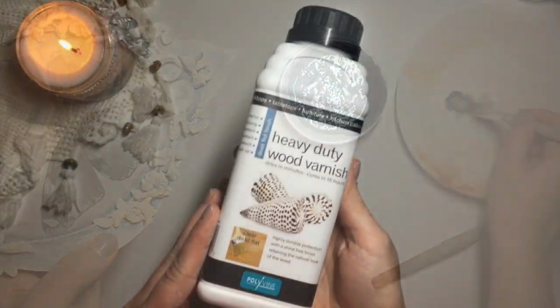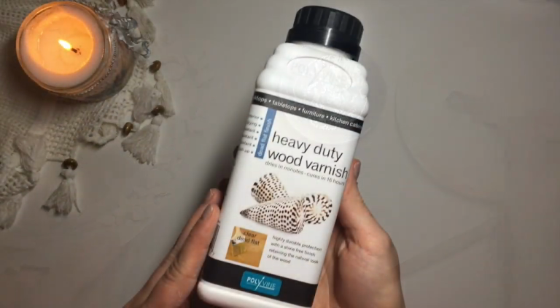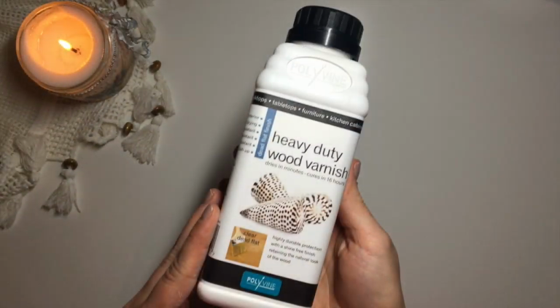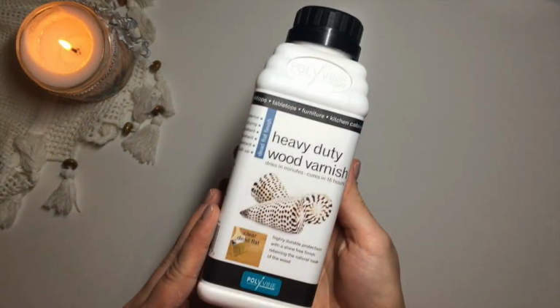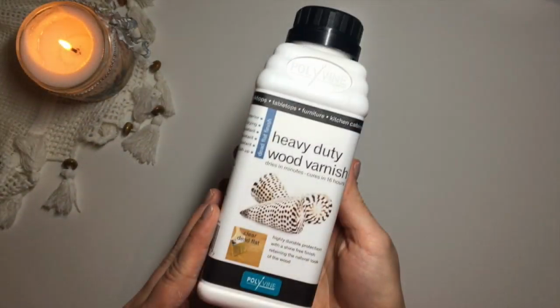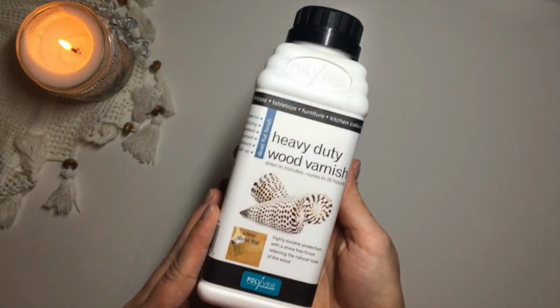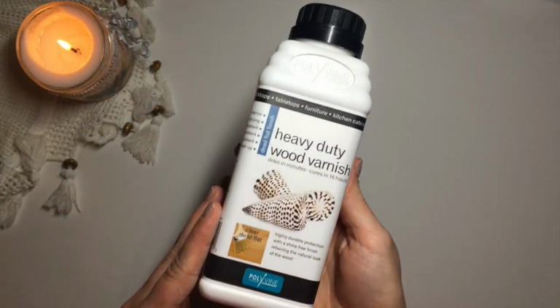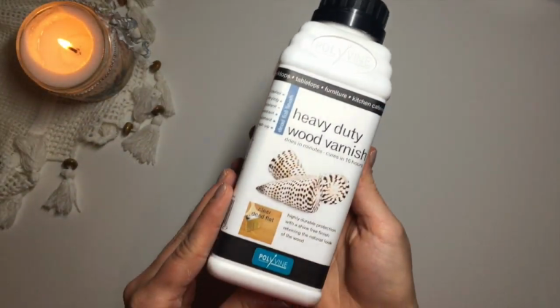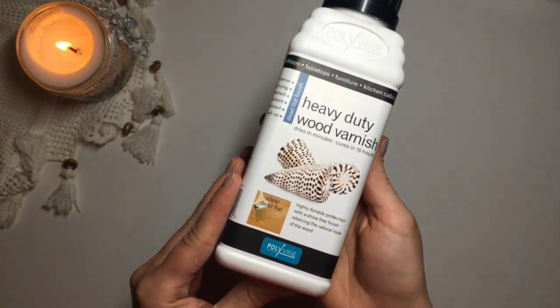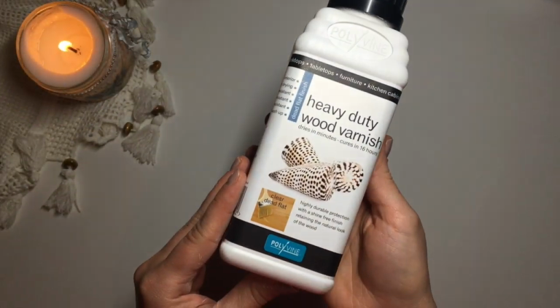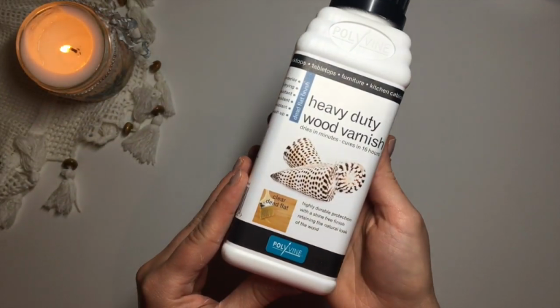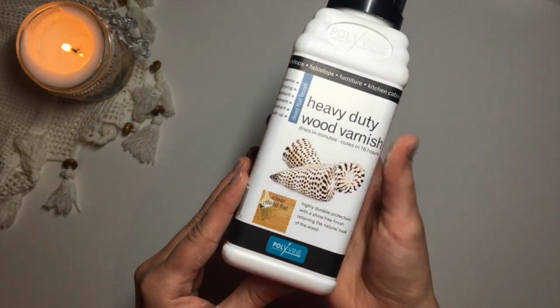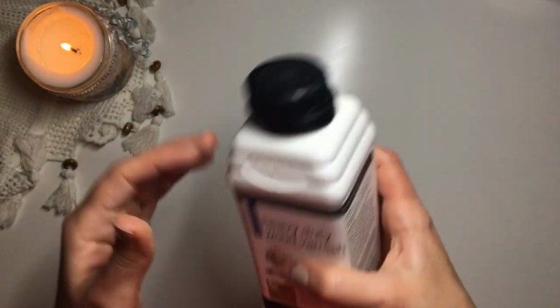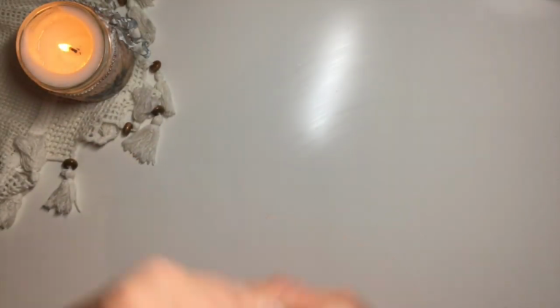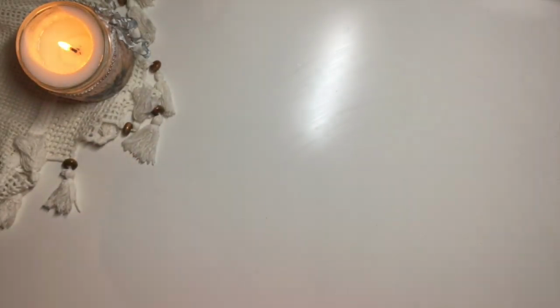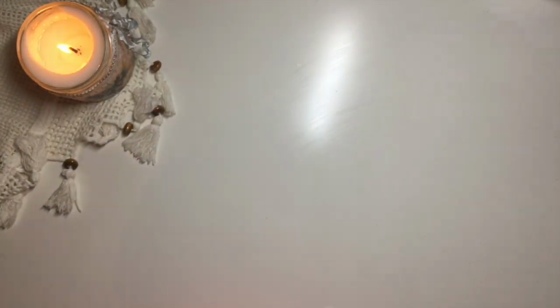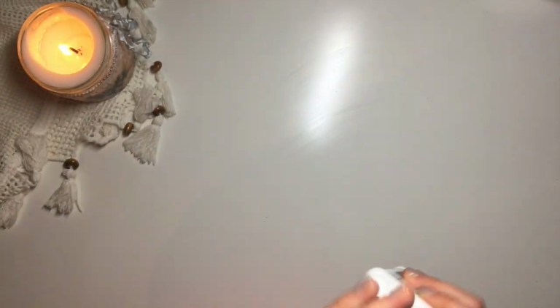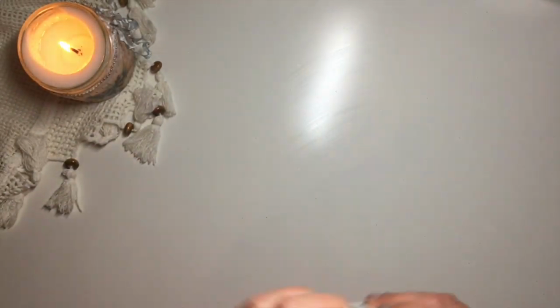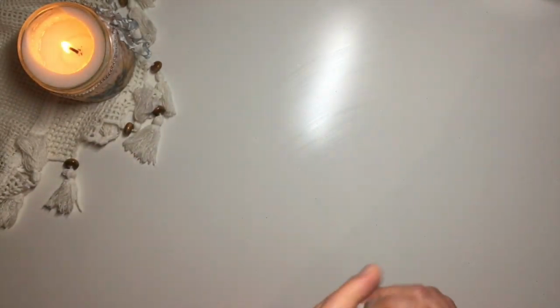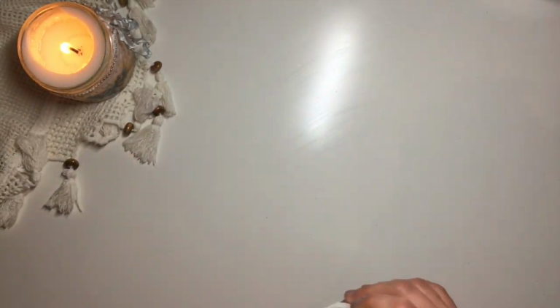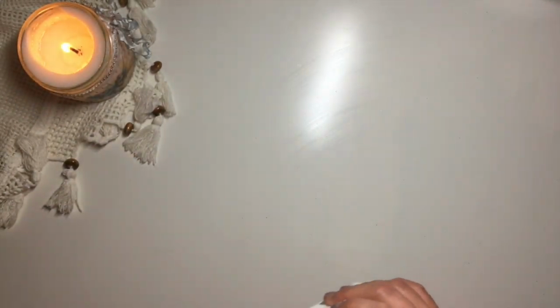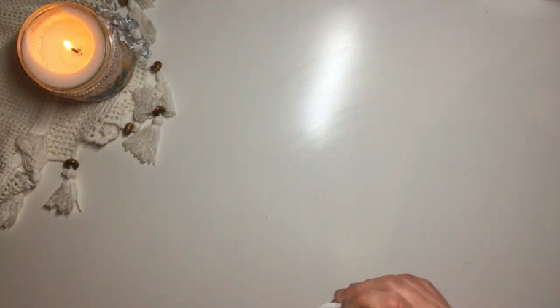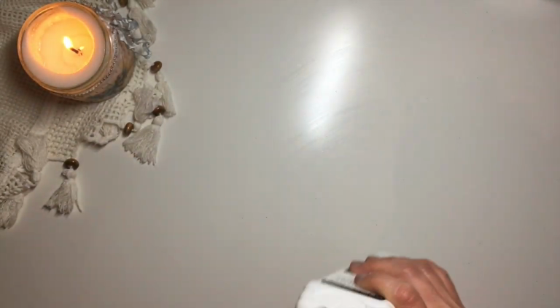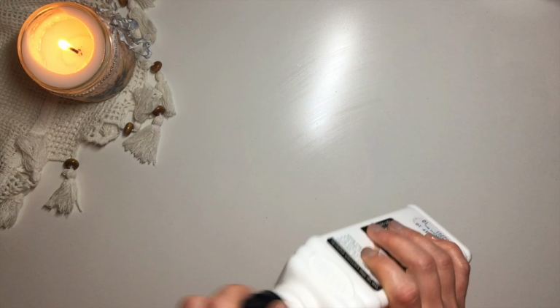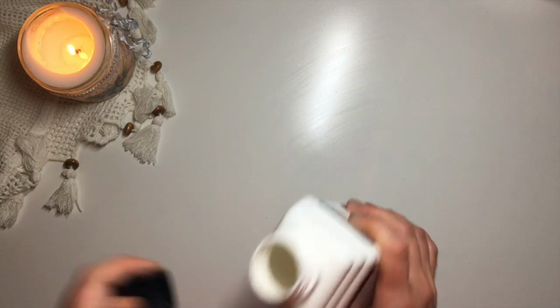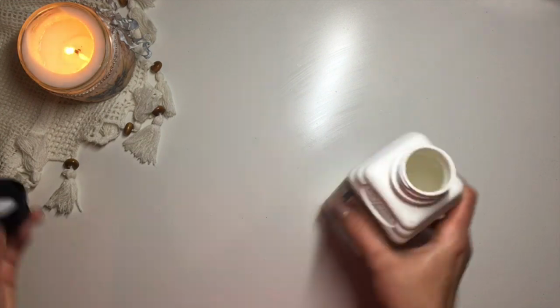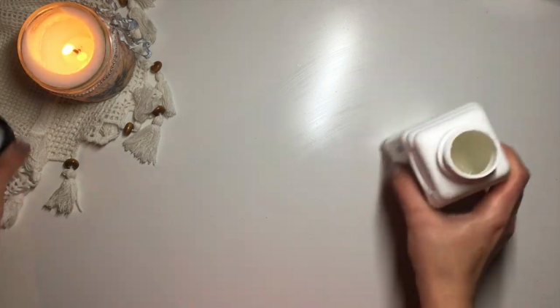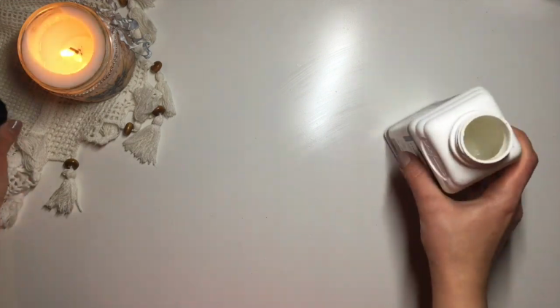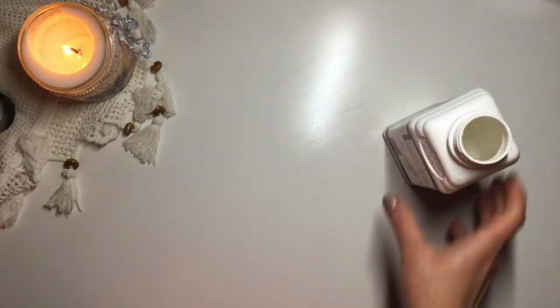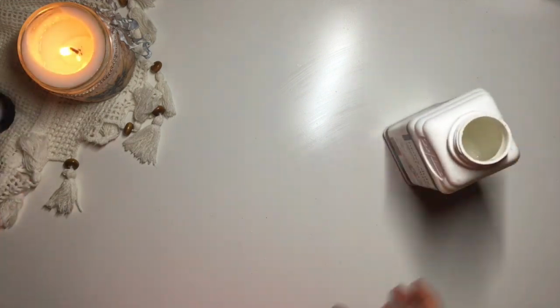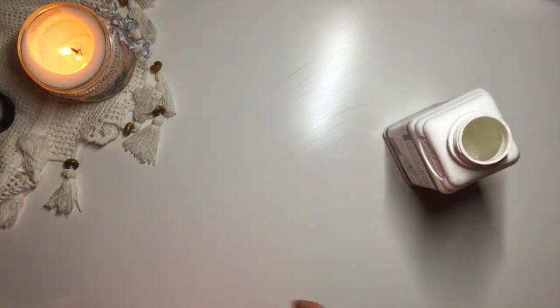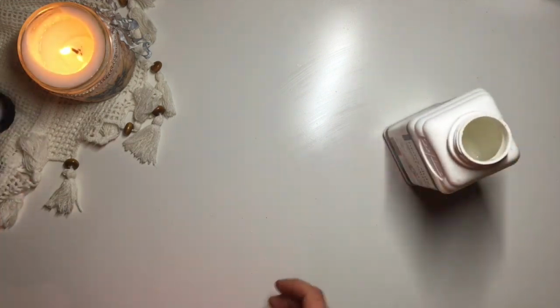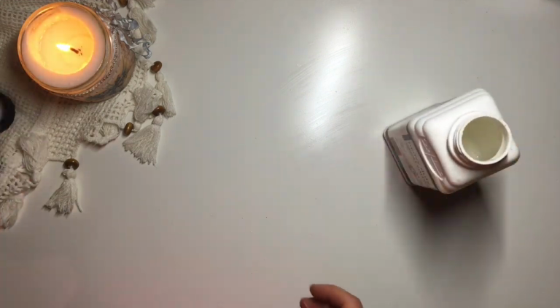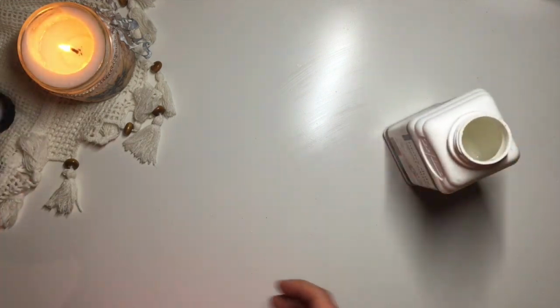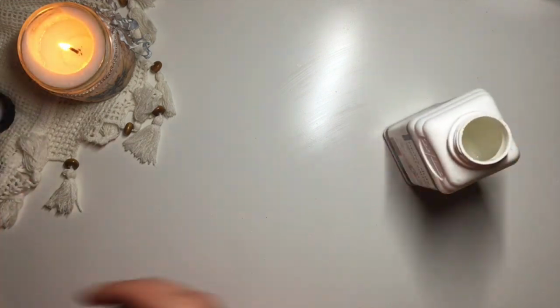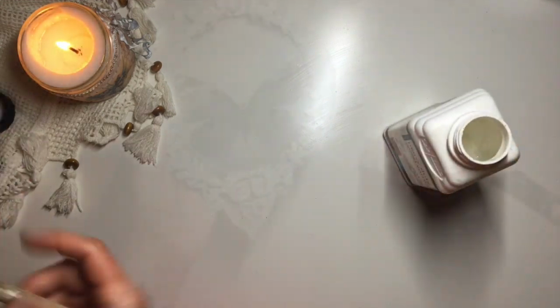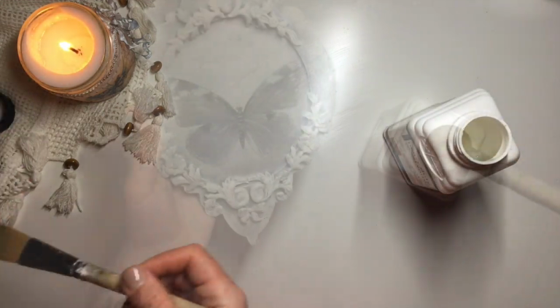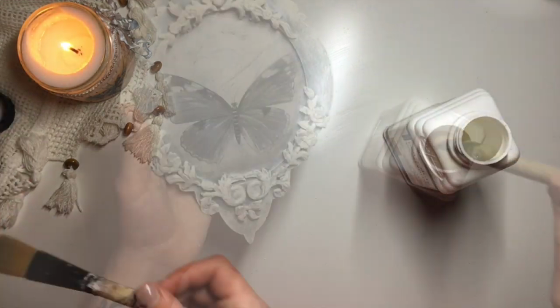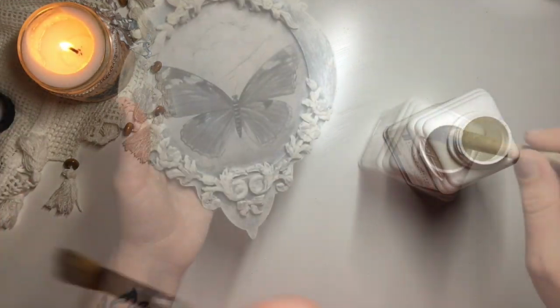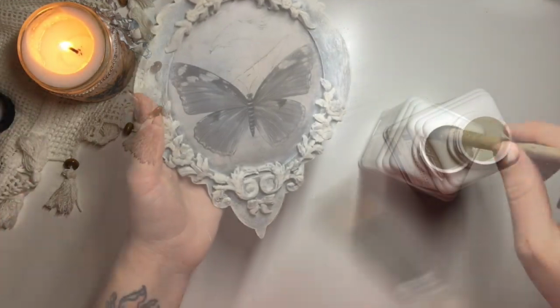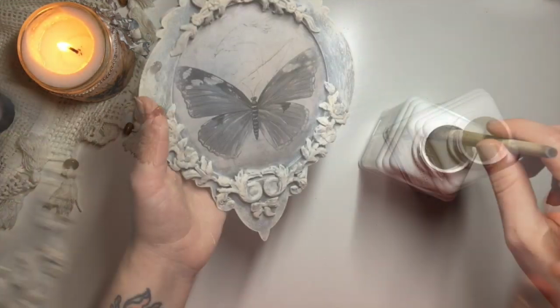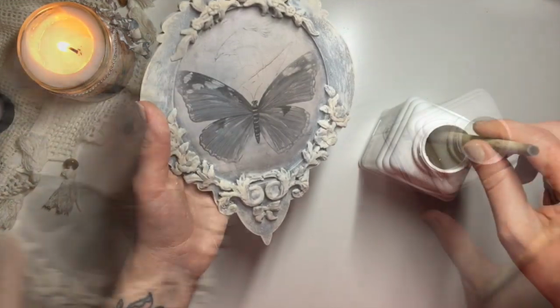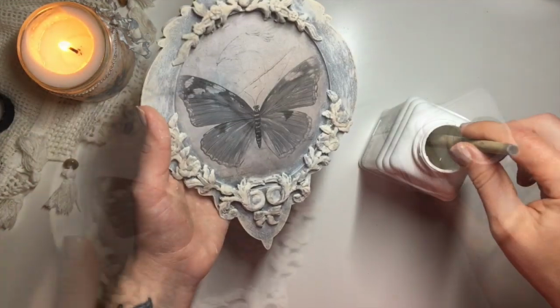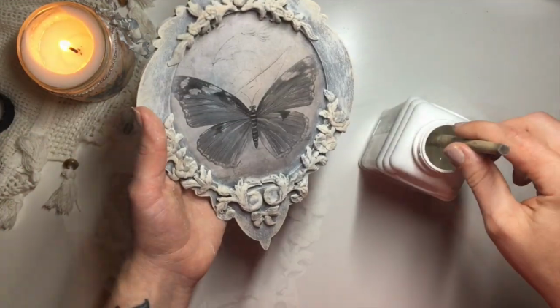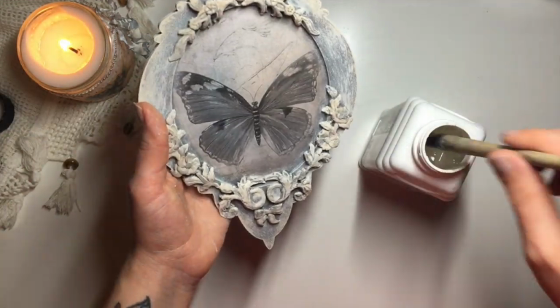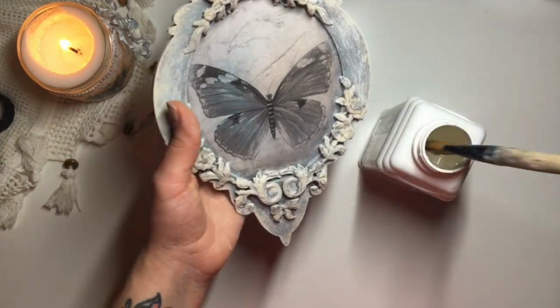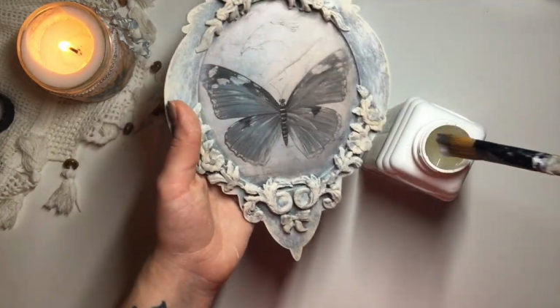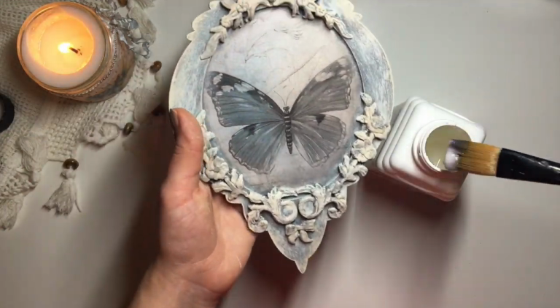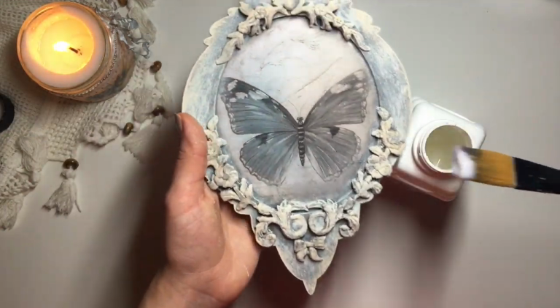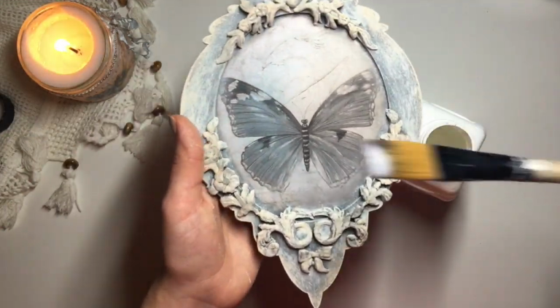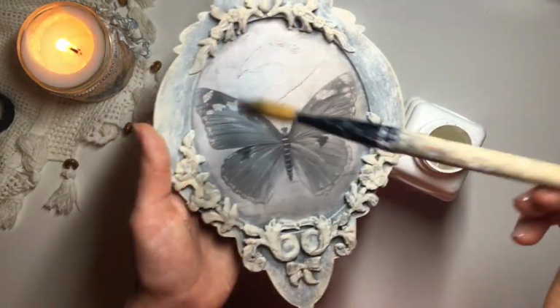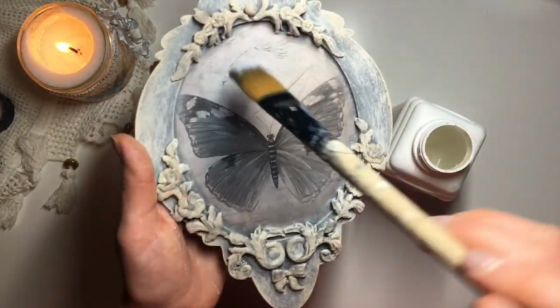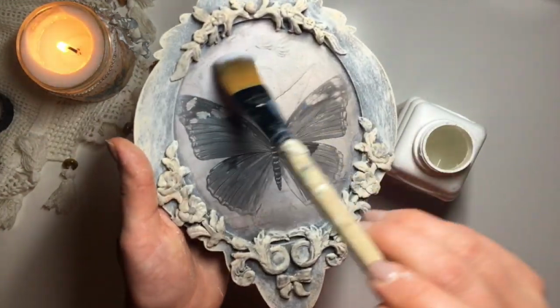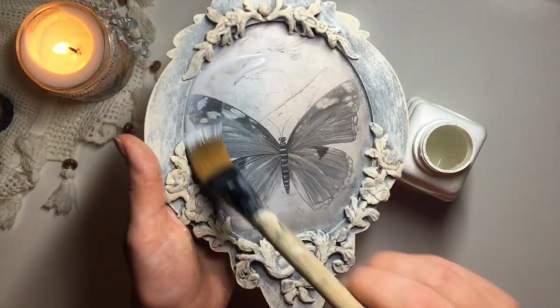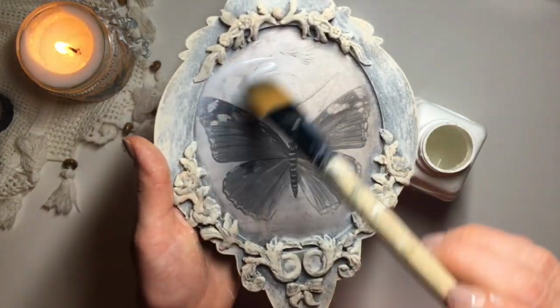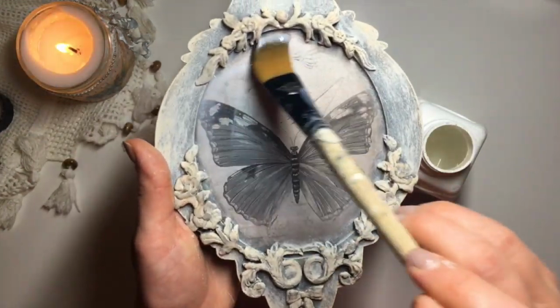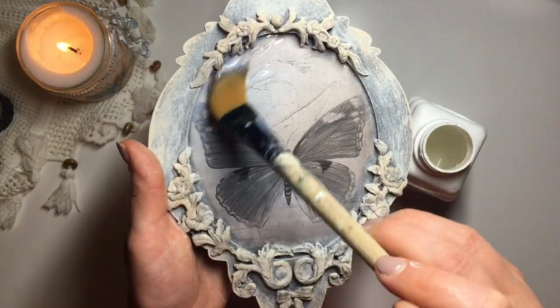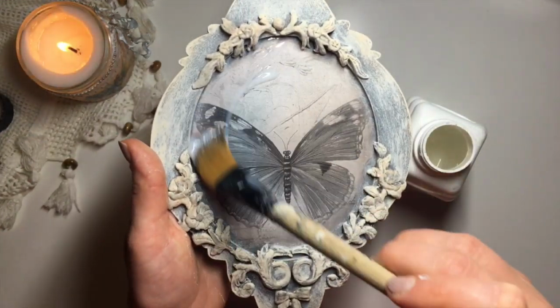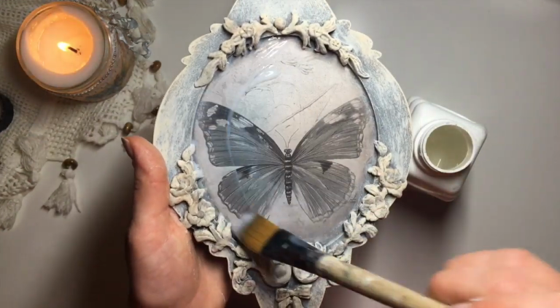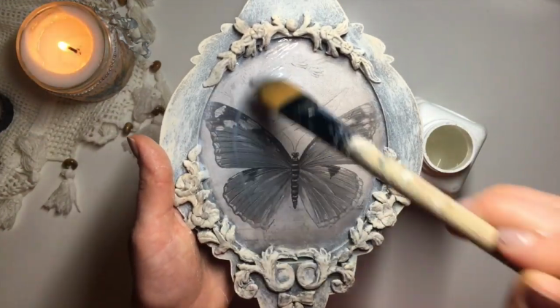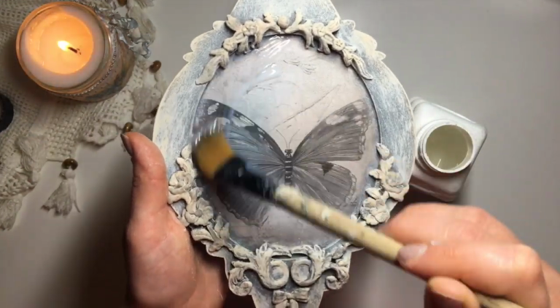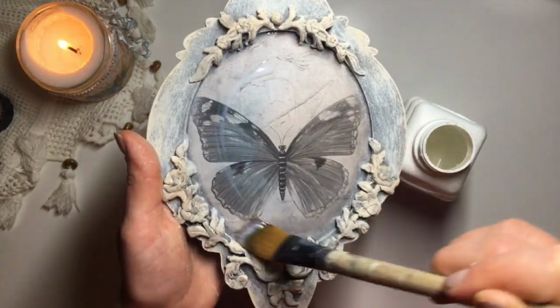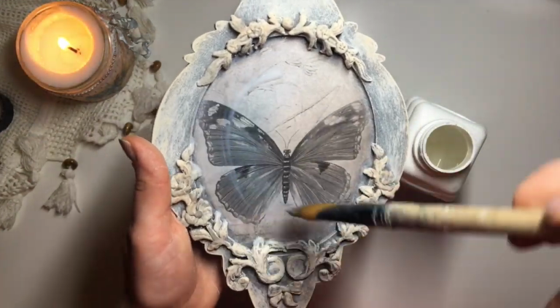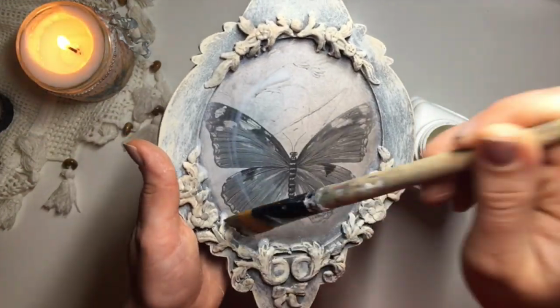To seal the plaque, I applied two coats of this heavy-duty wood varnish by Polyvane, again to the front and the back of the plaque.